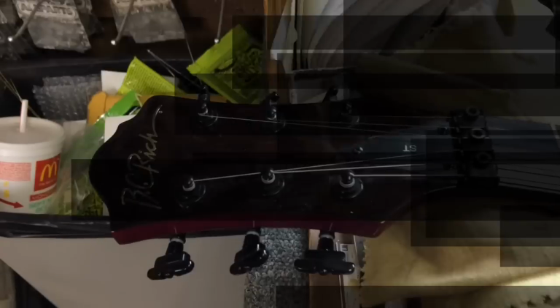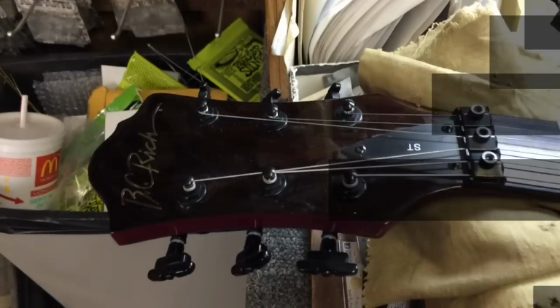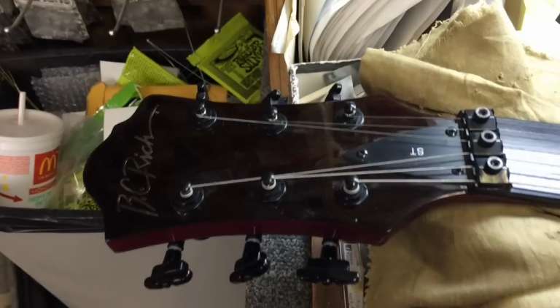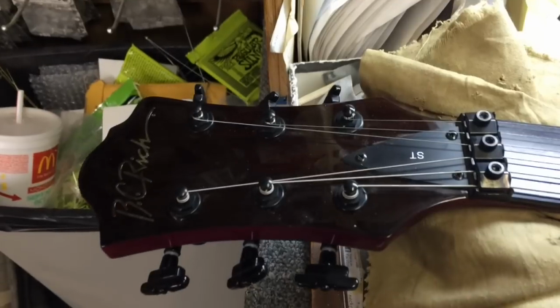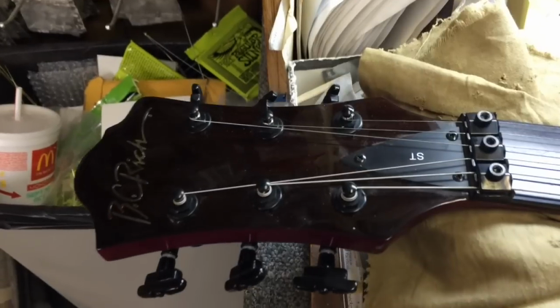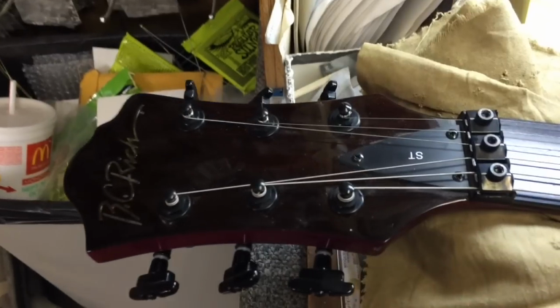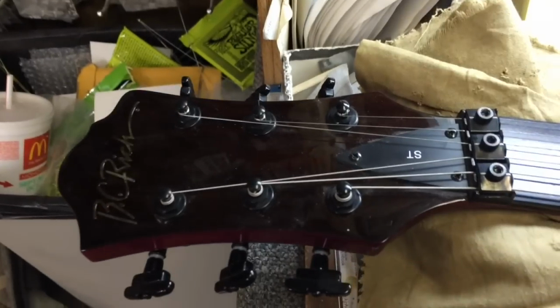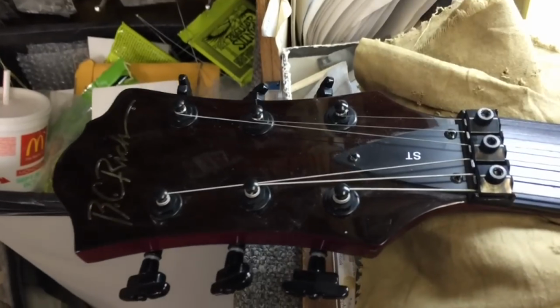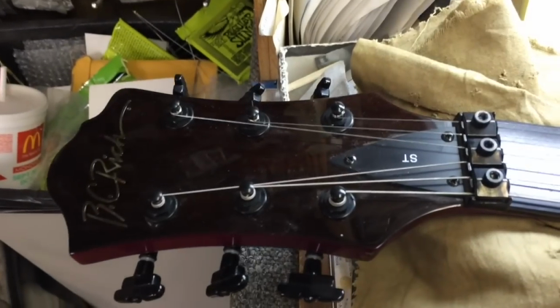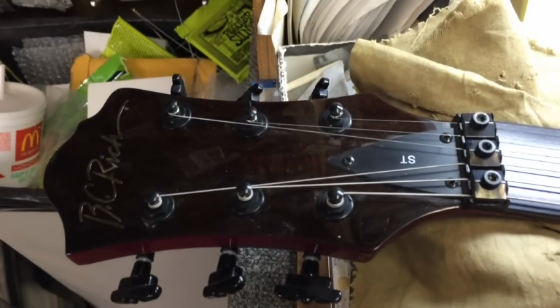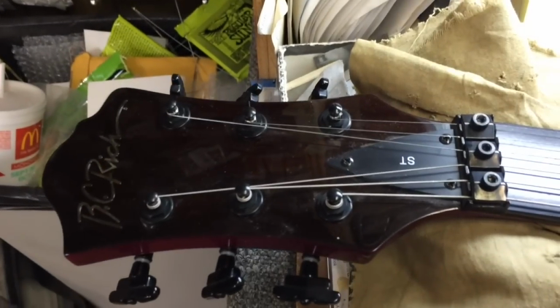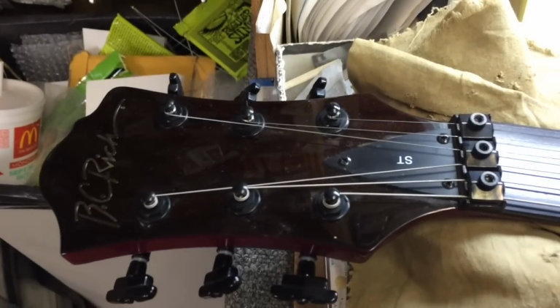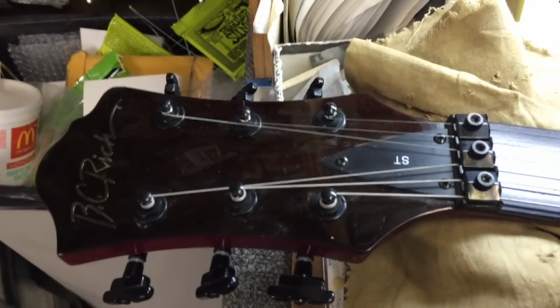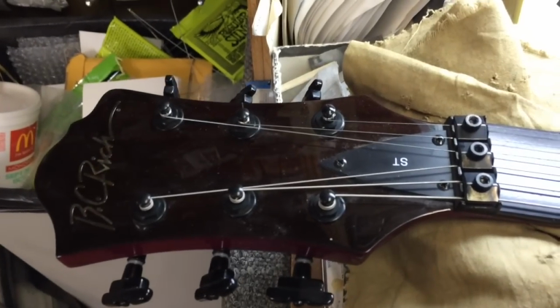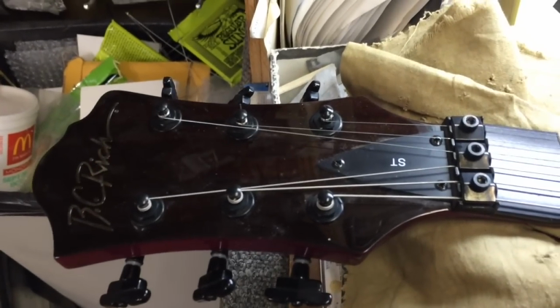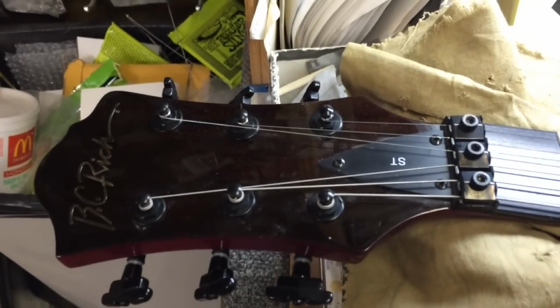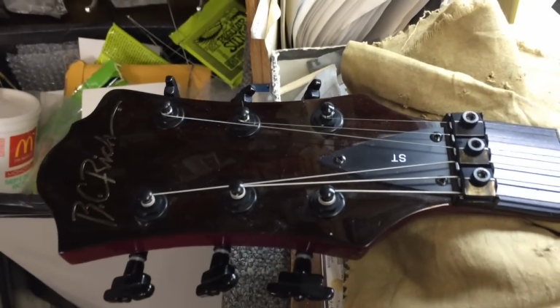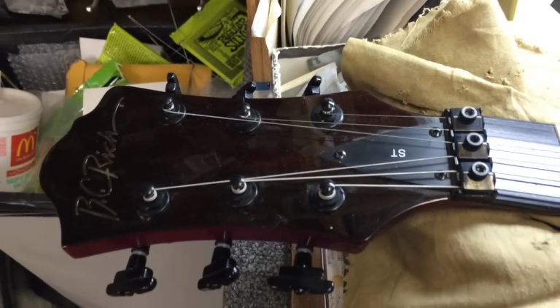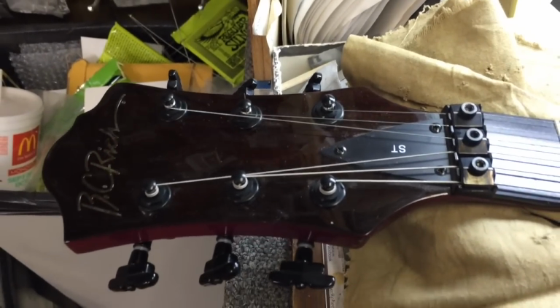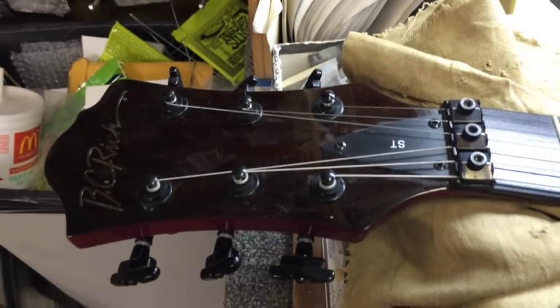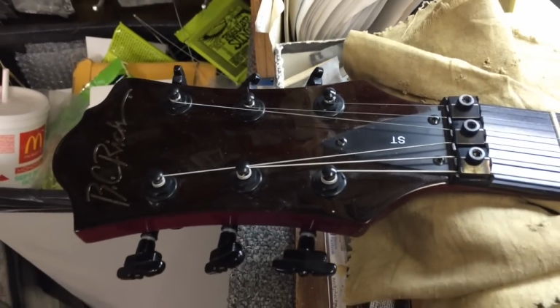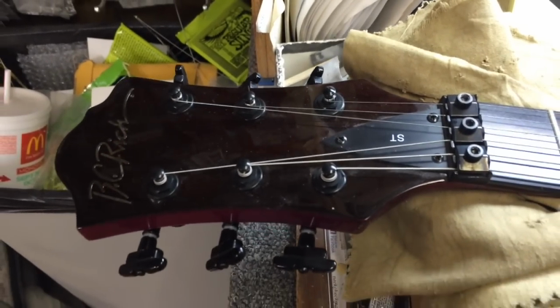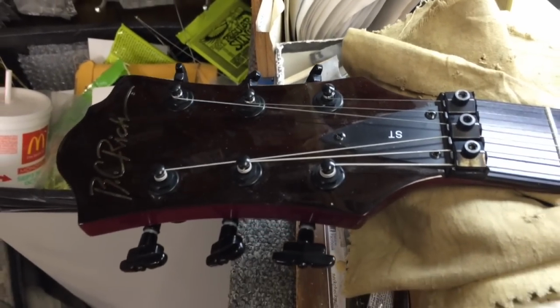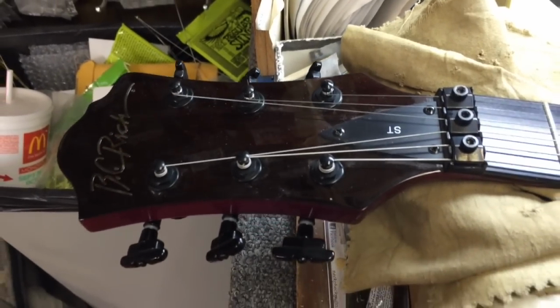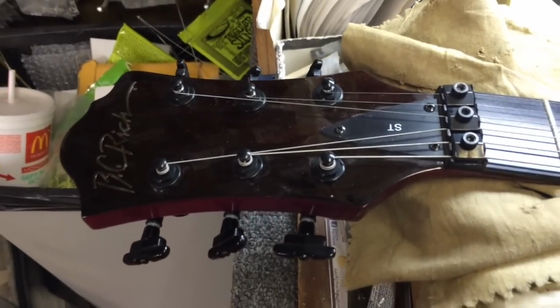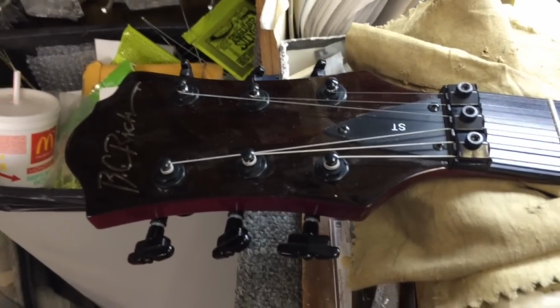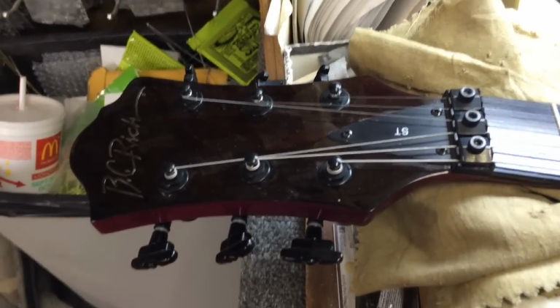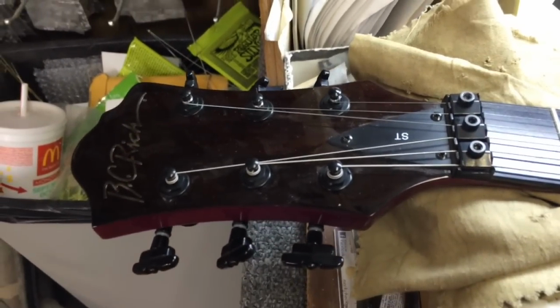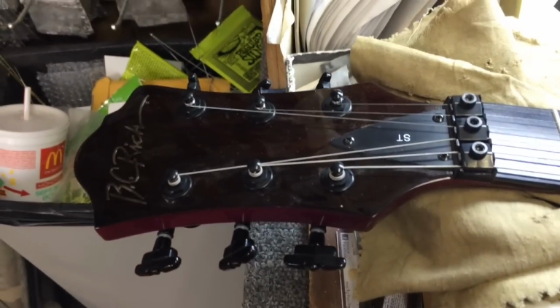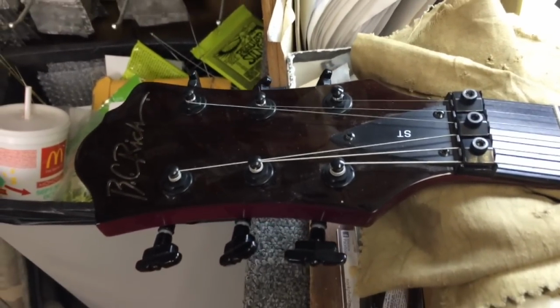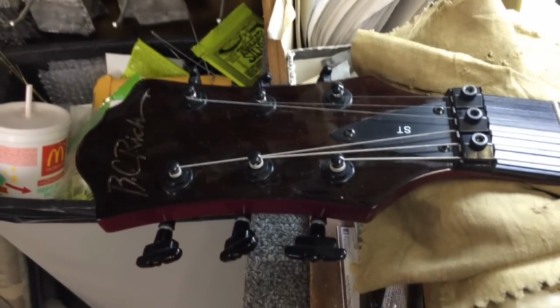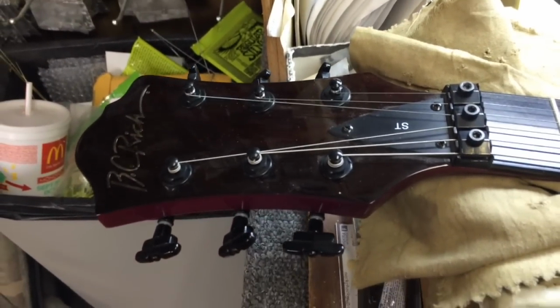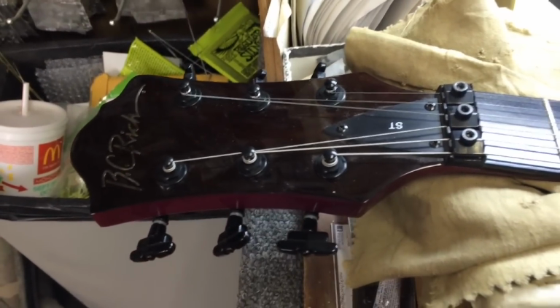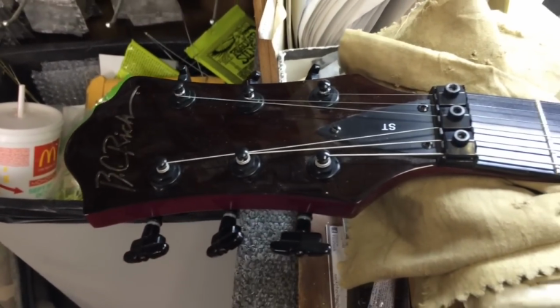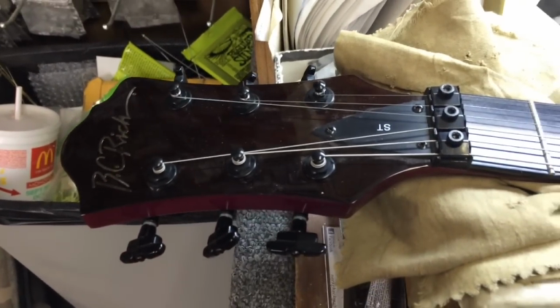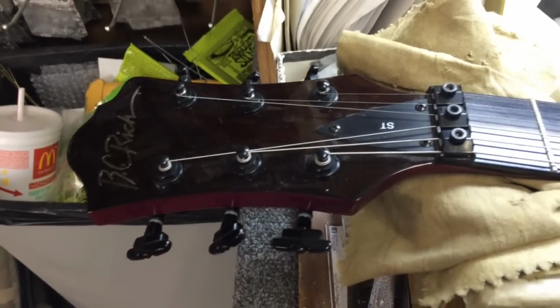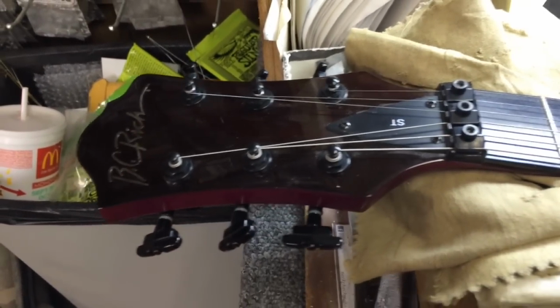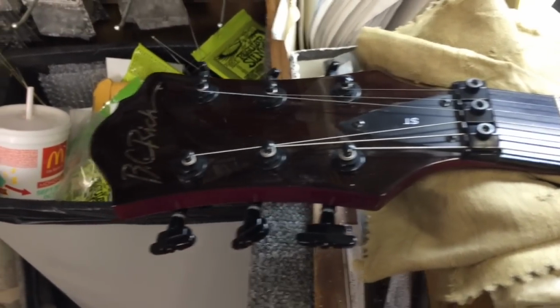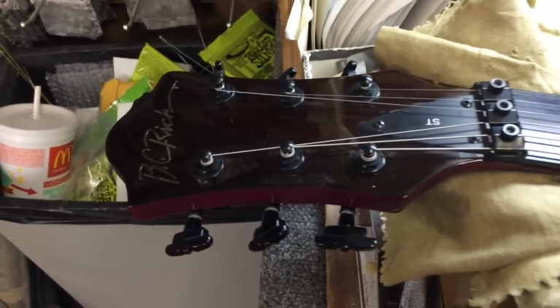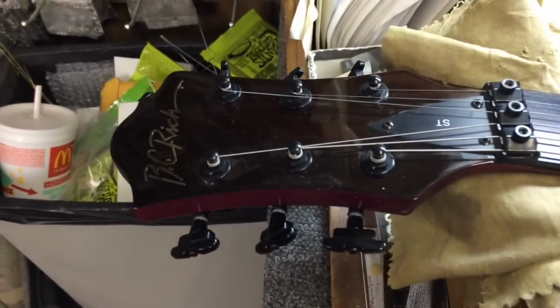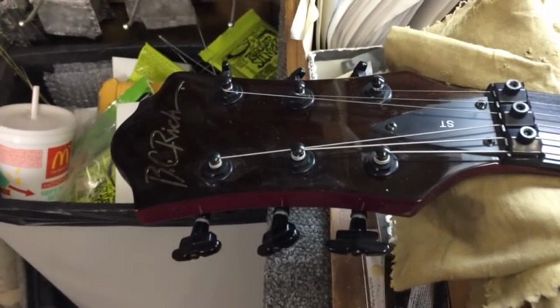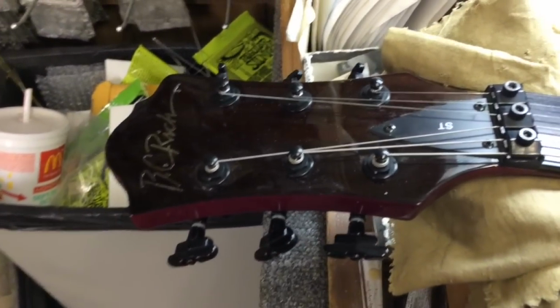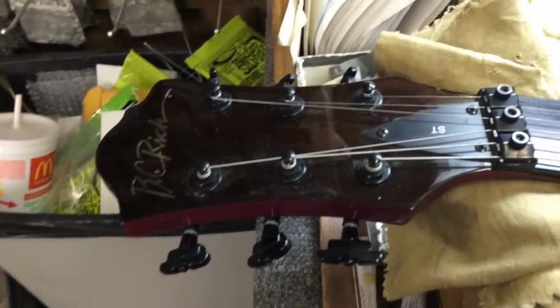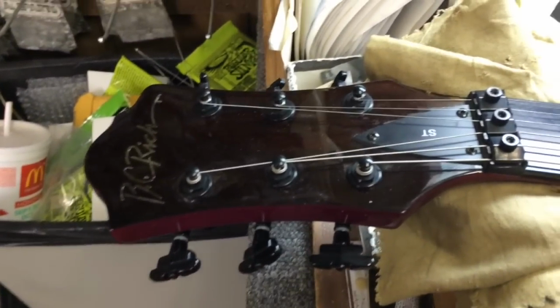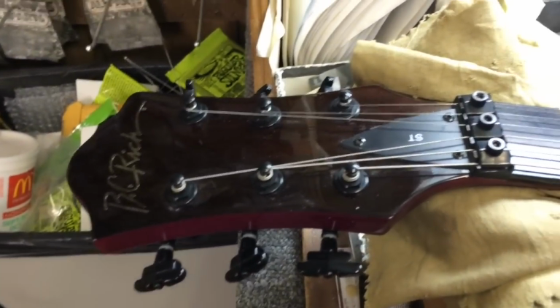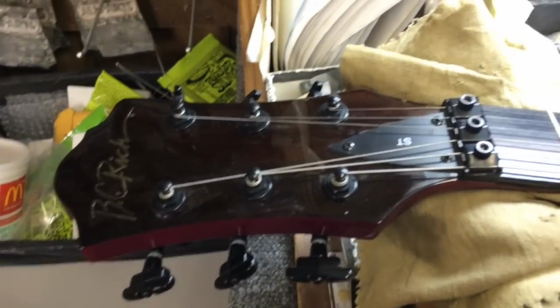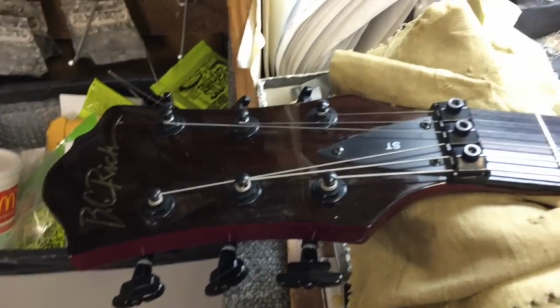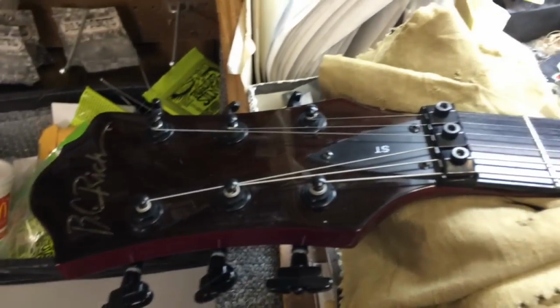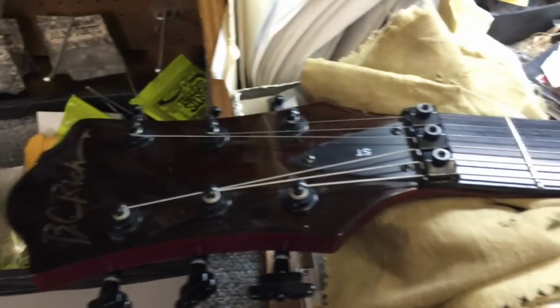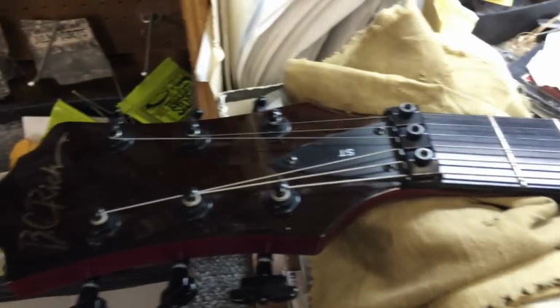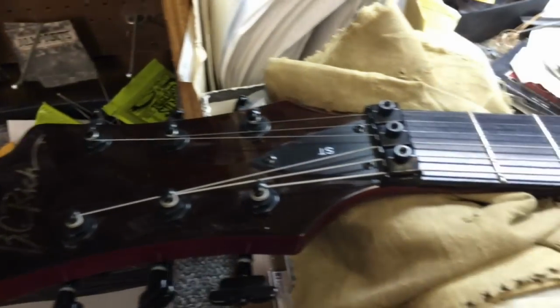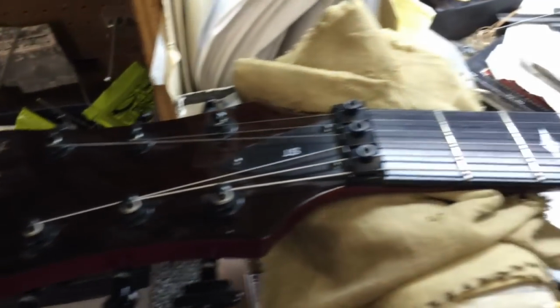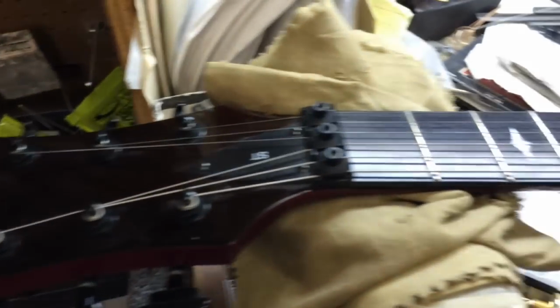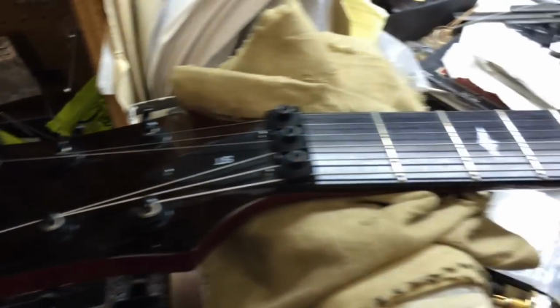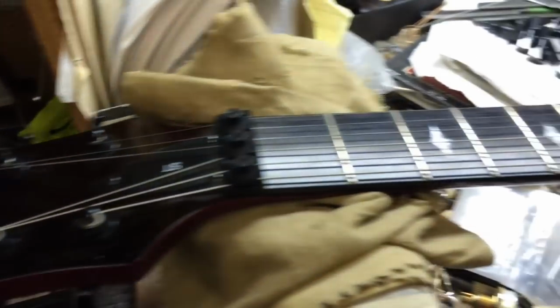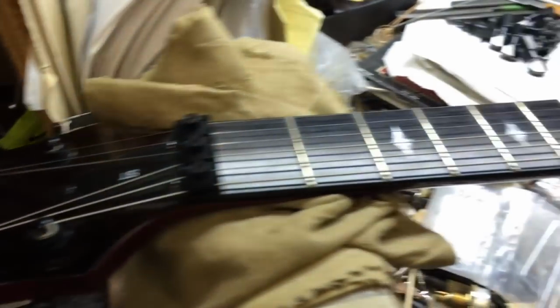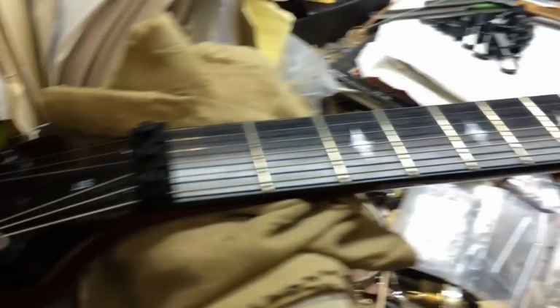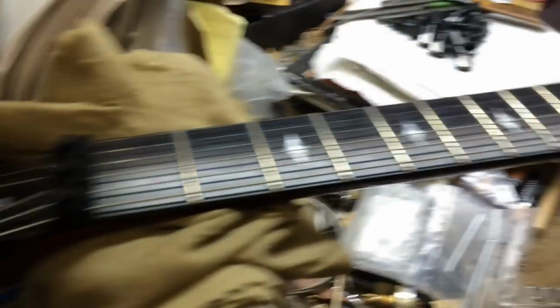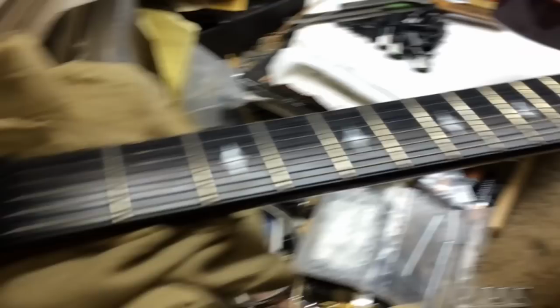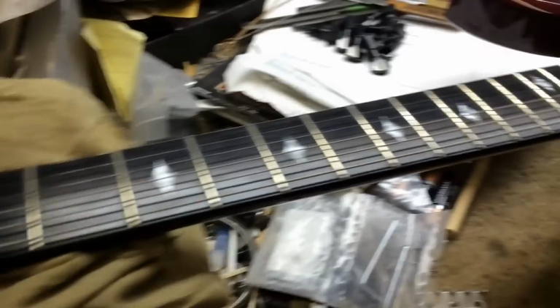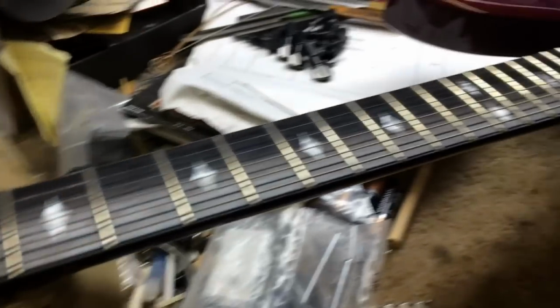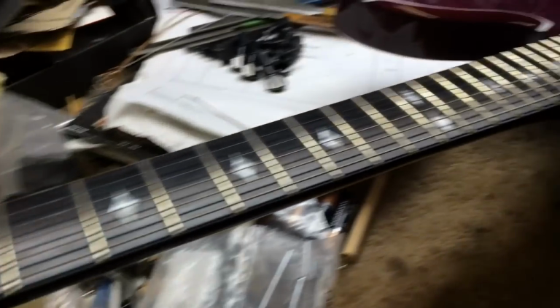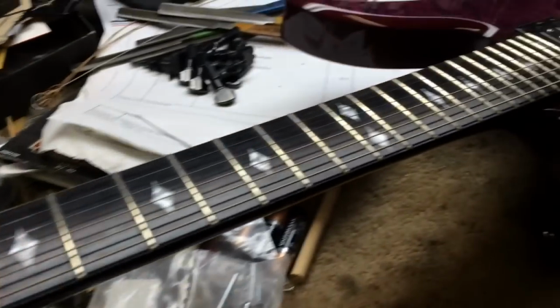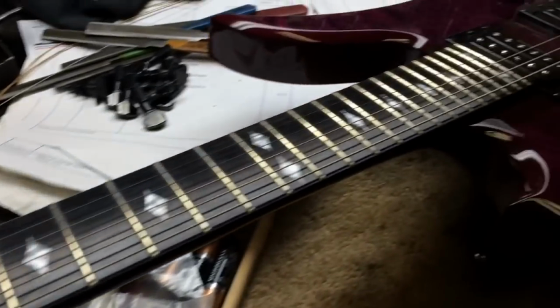Alright, ladies and gentlemen of YouTube world, Matt here with Pace Guitar up here again. And up on the desk, my BC Rich Mockingbird ST.